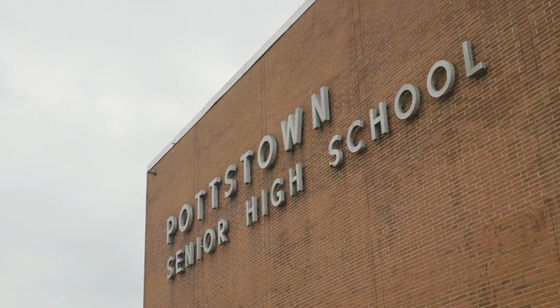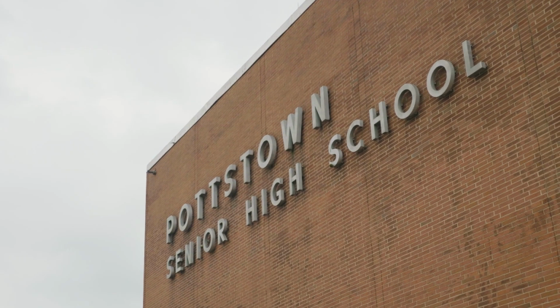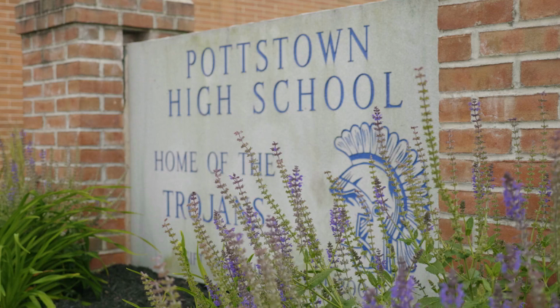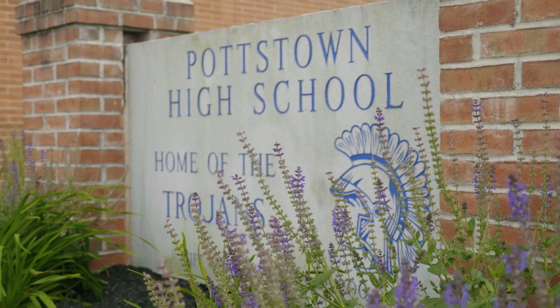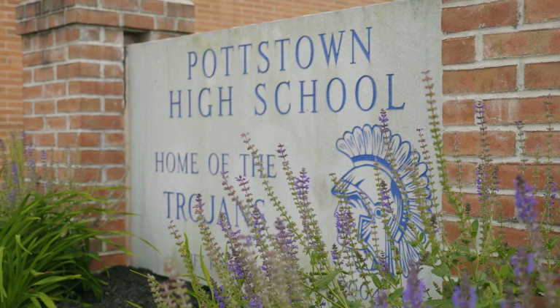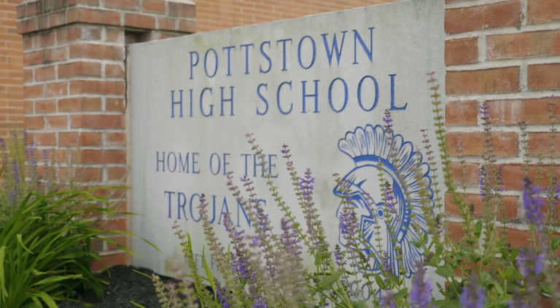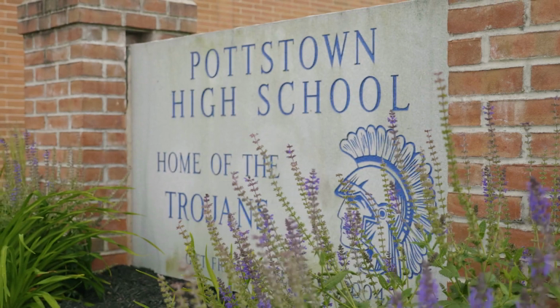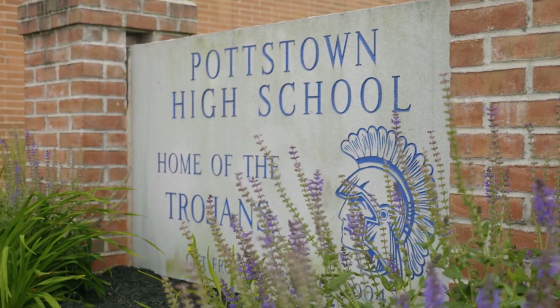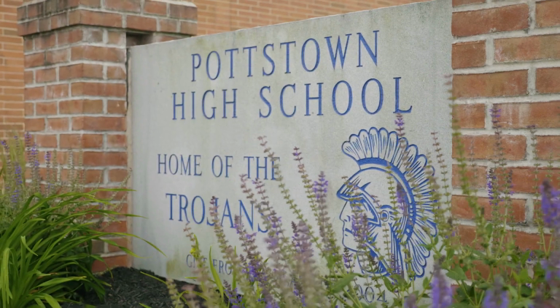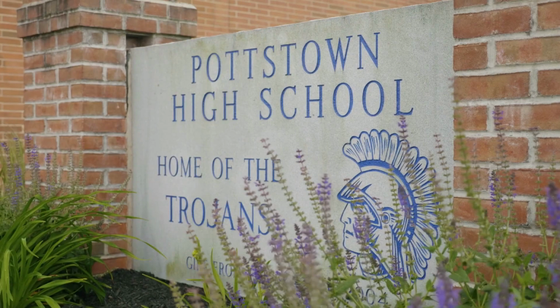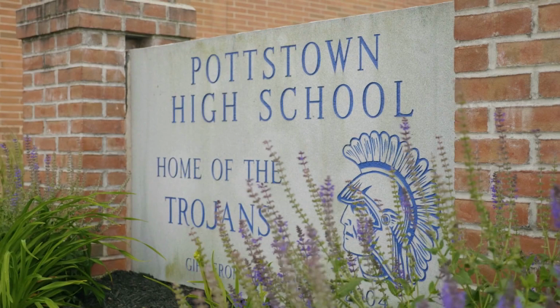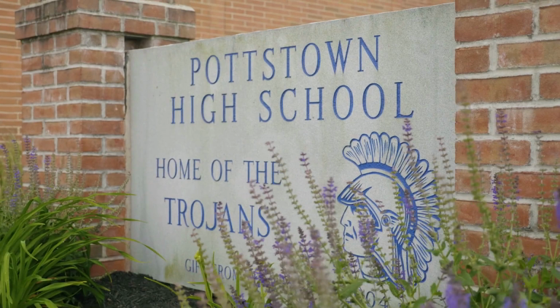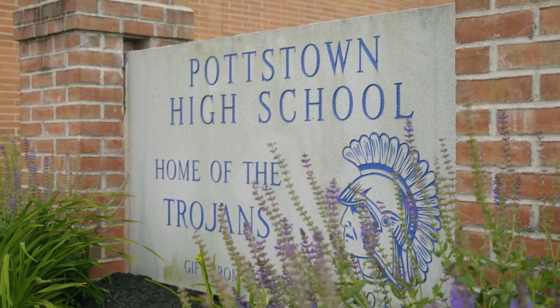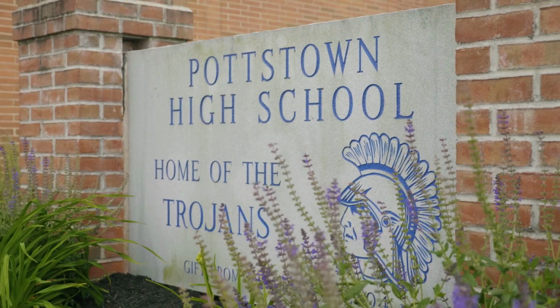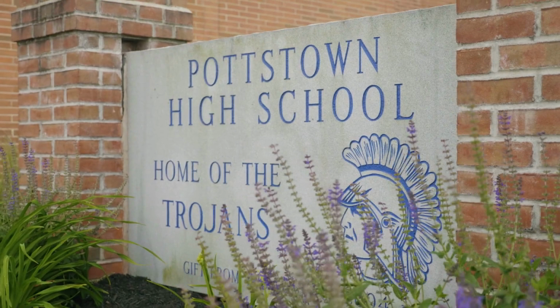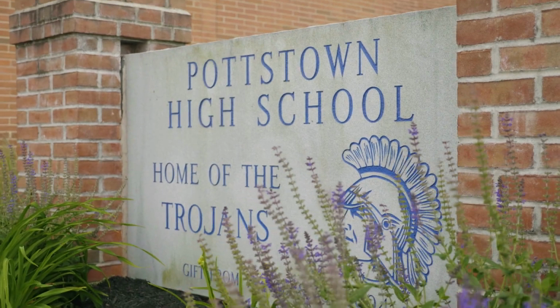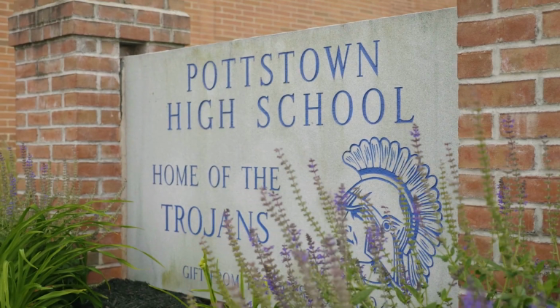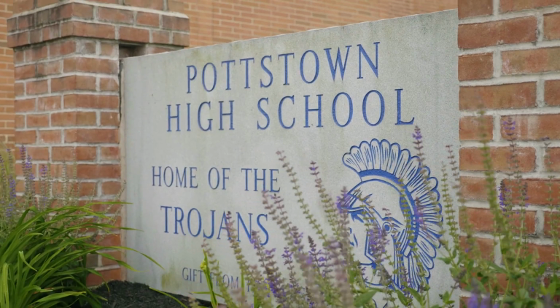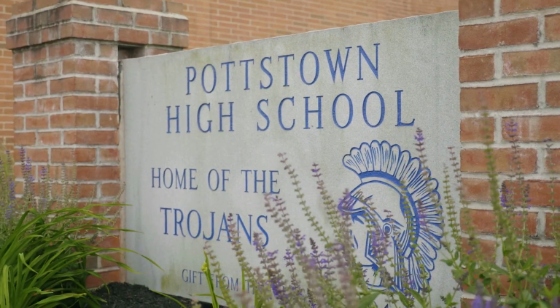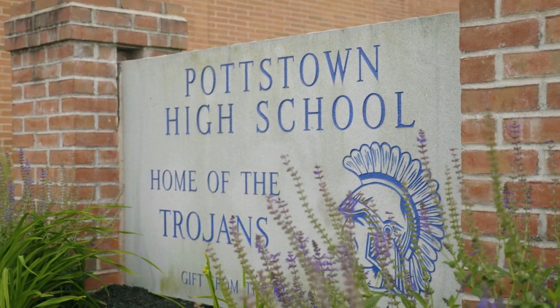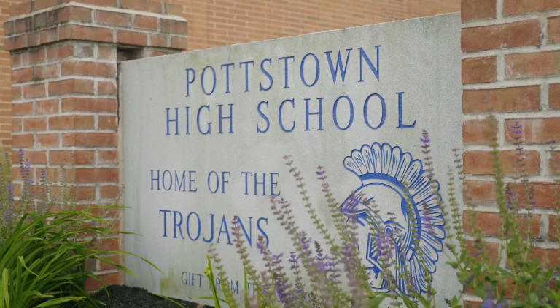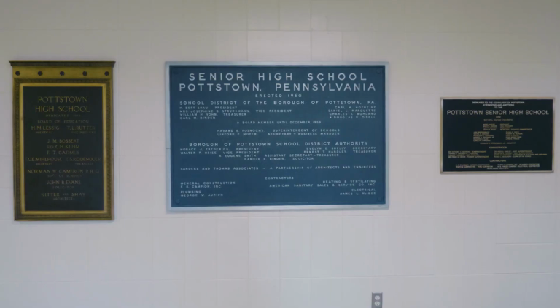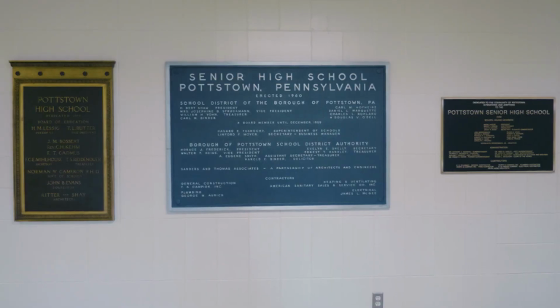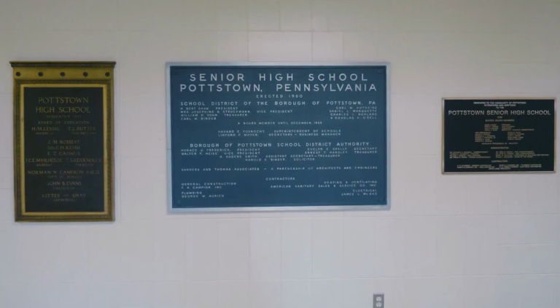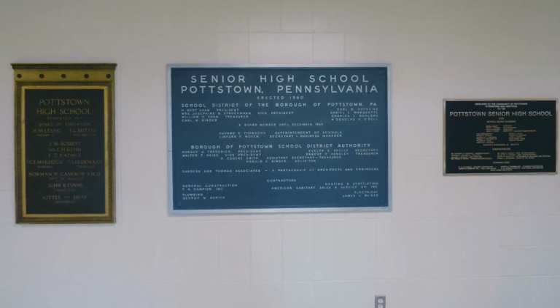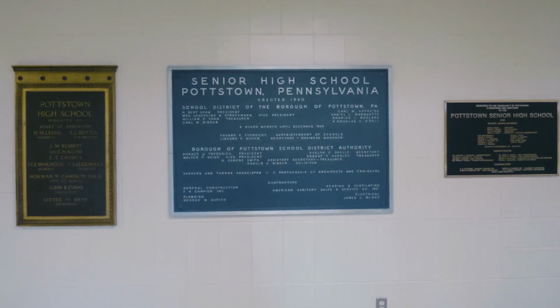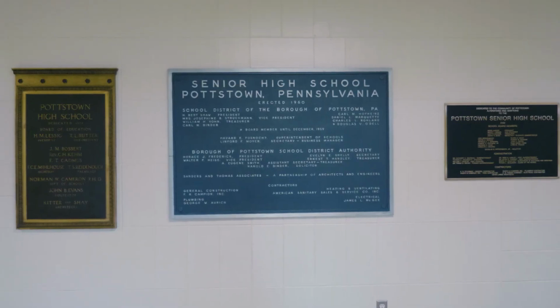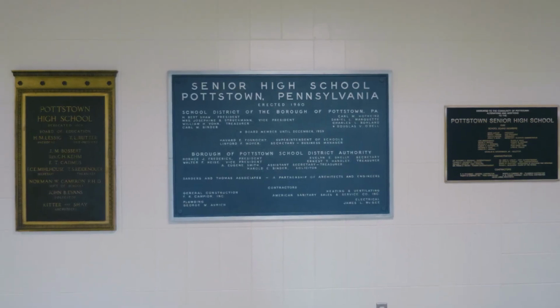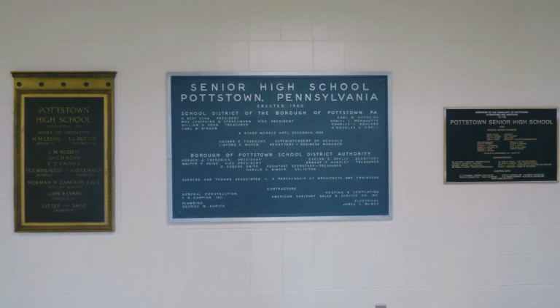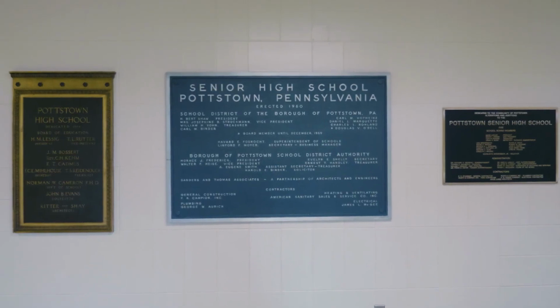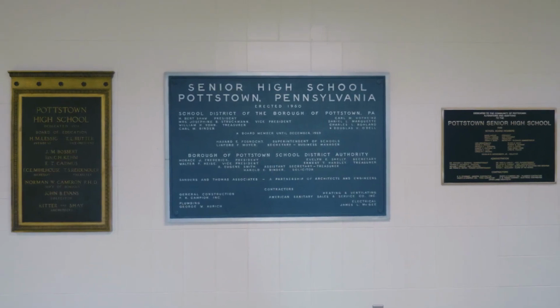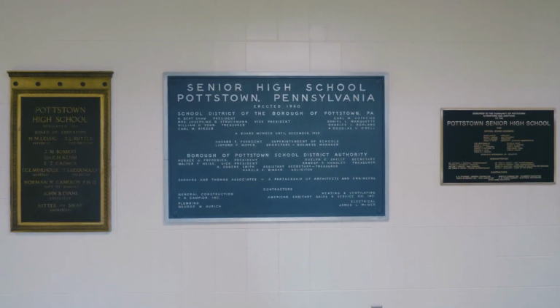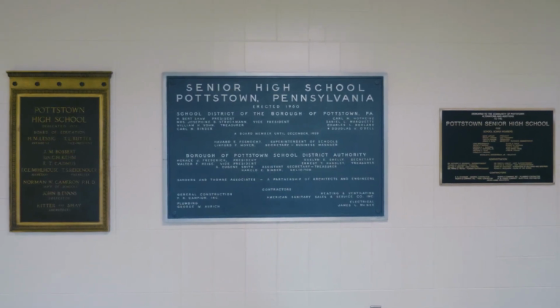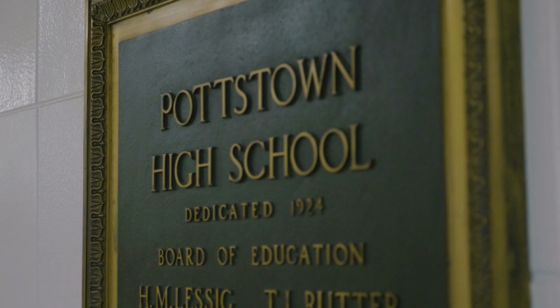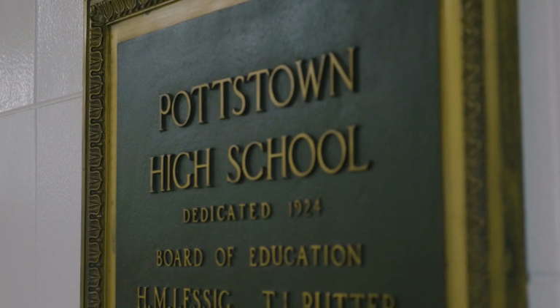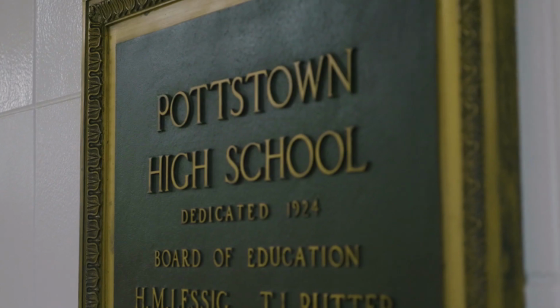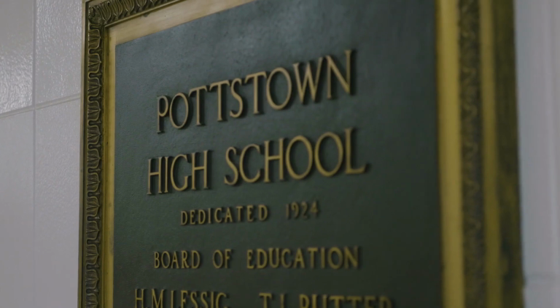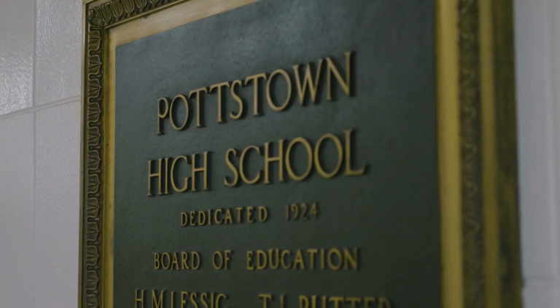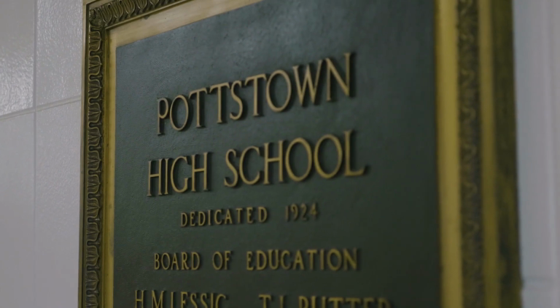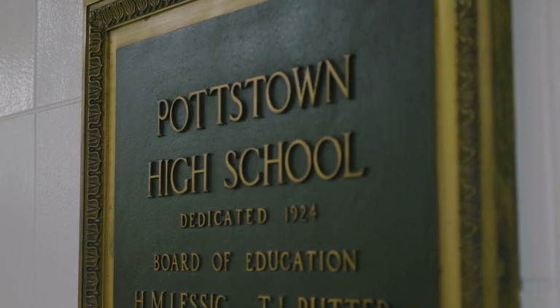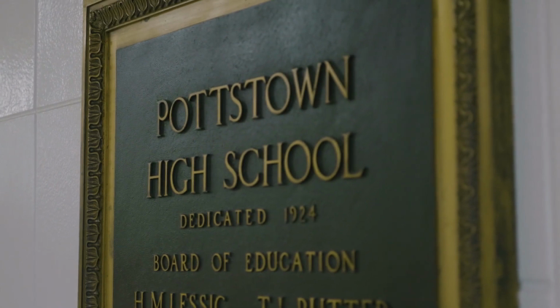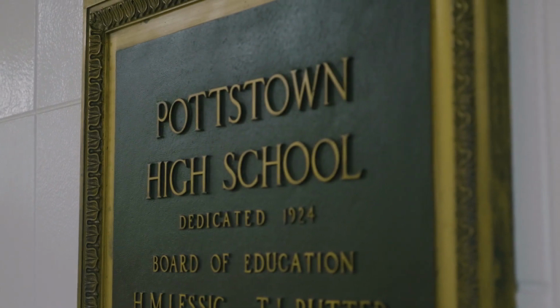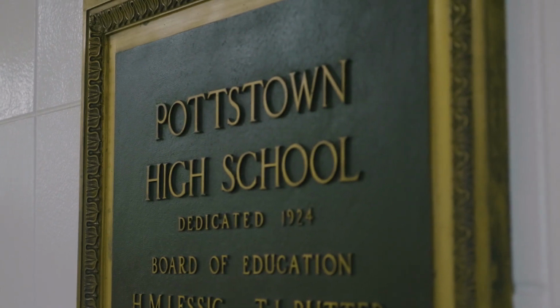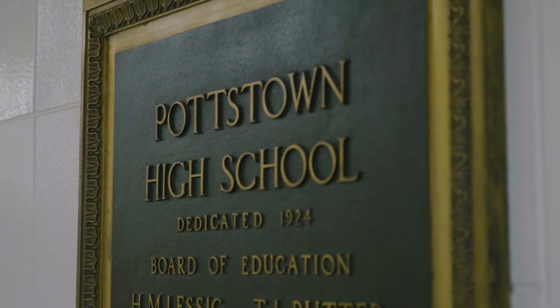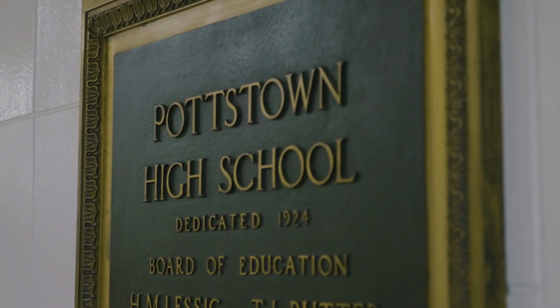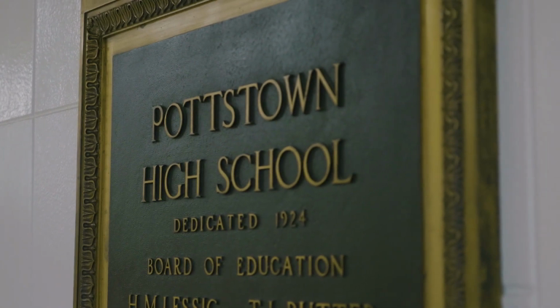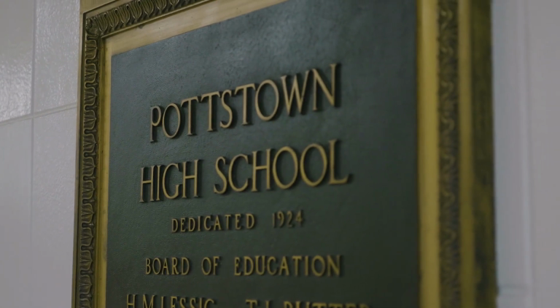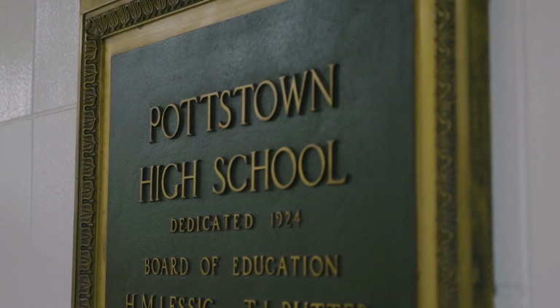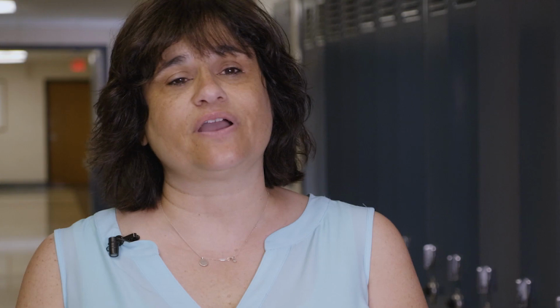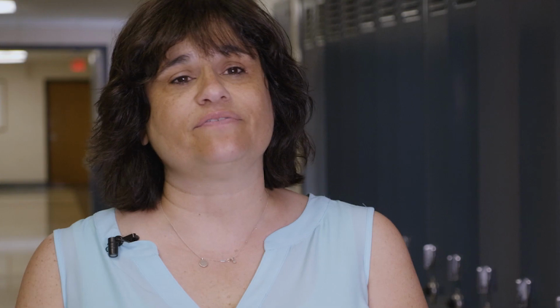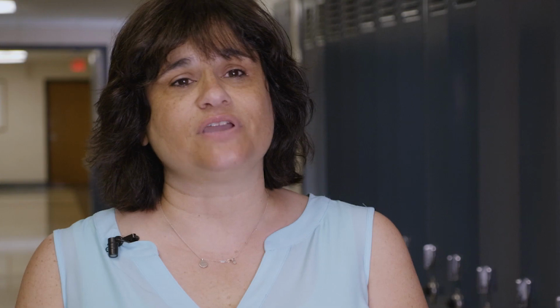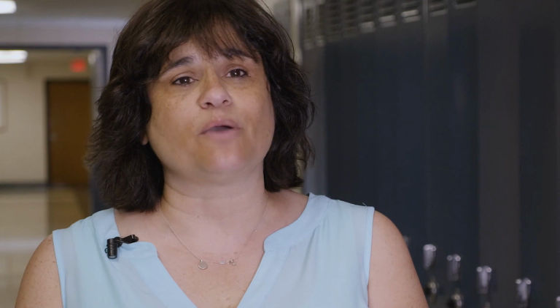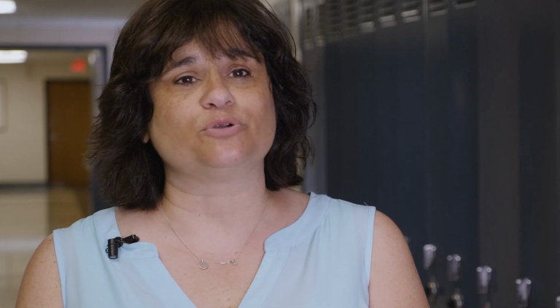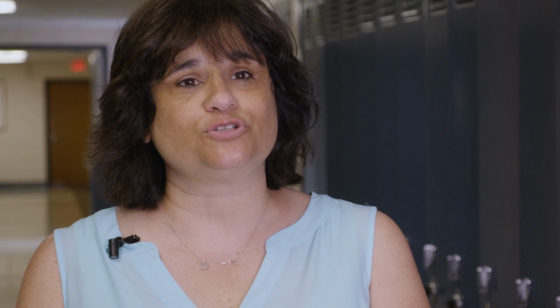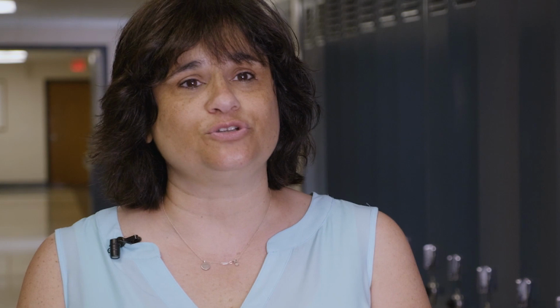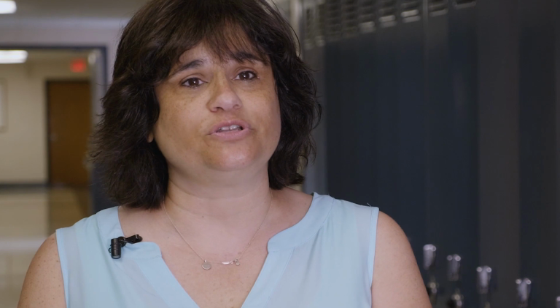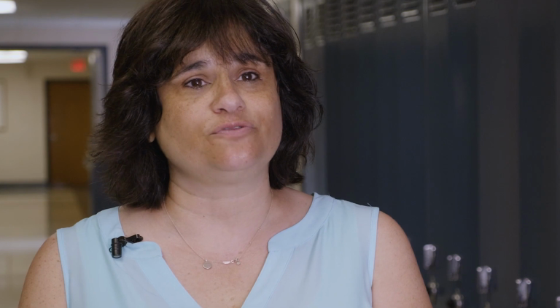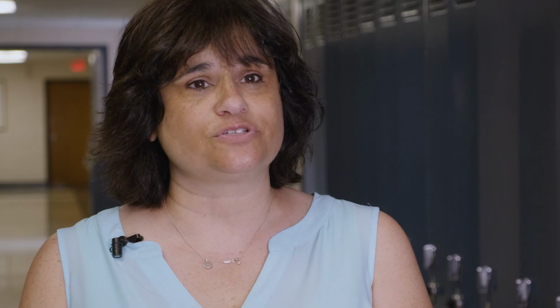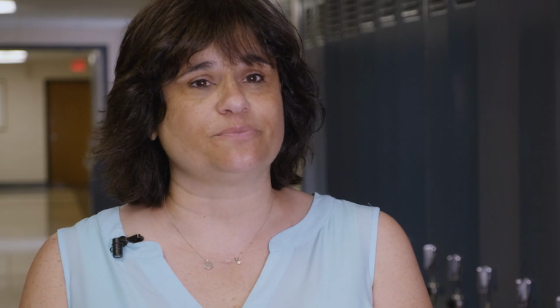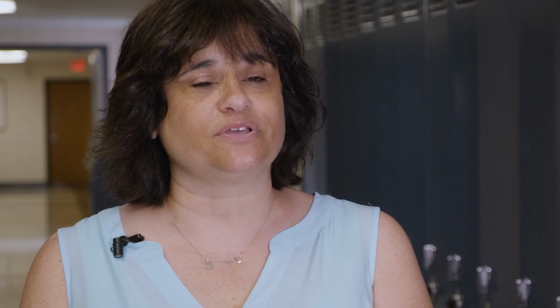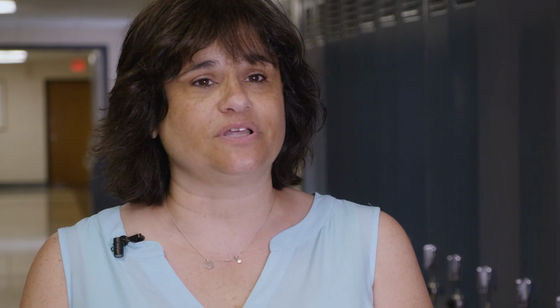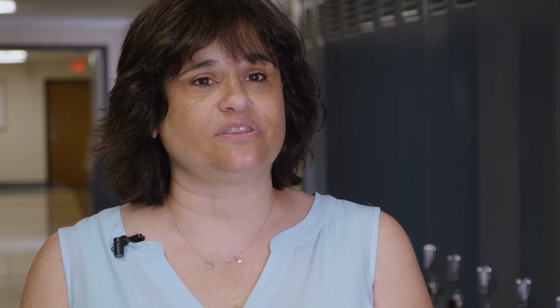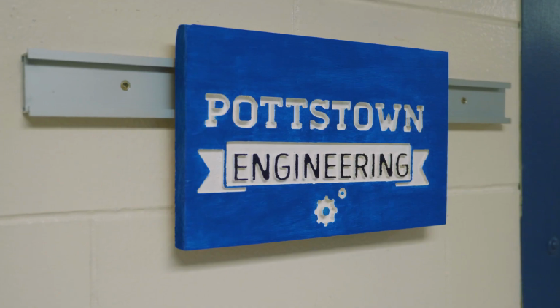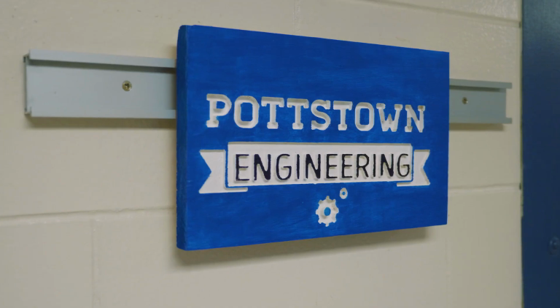We are a 100% free and reduced lunch school. Our poverty rate is pretty significant and a lot of our students would never have the opportunity for something like this.